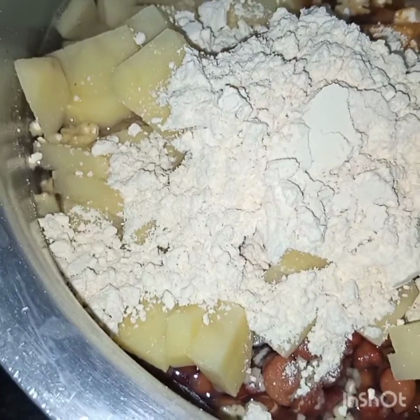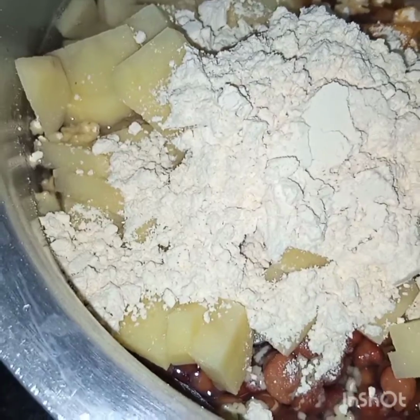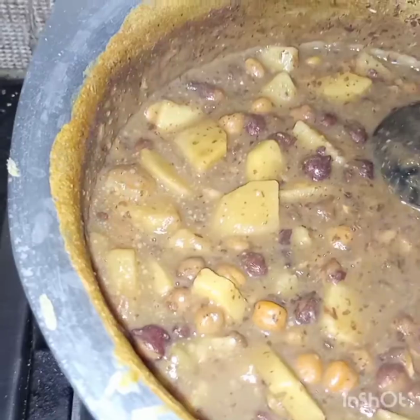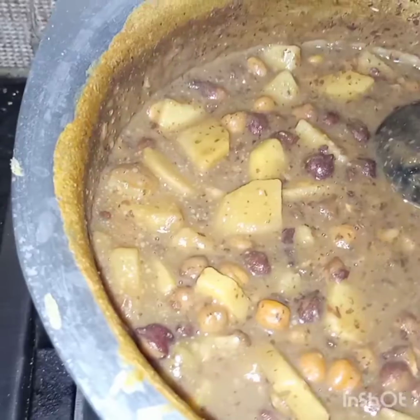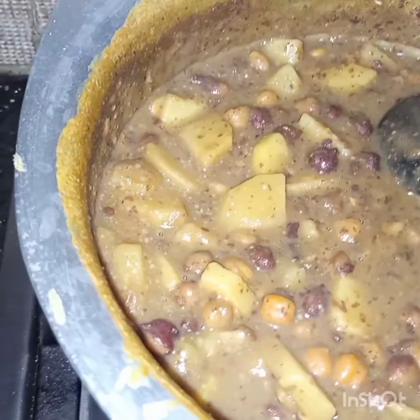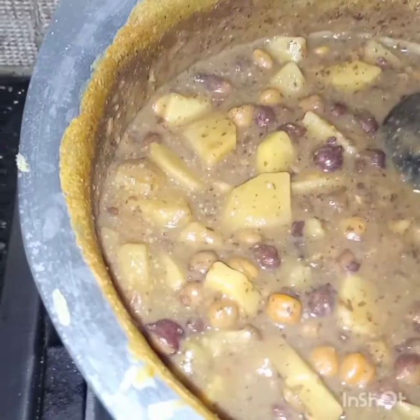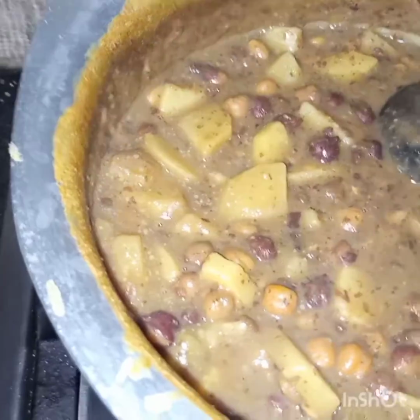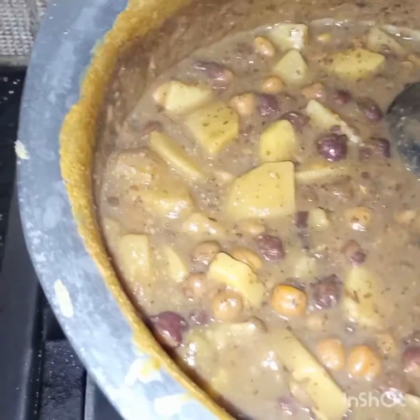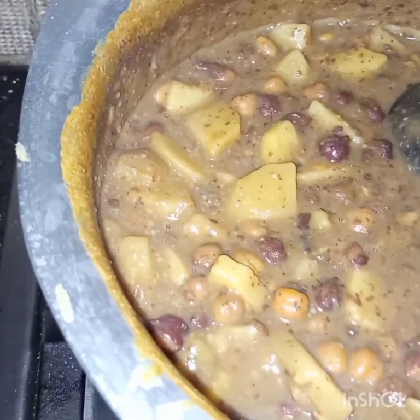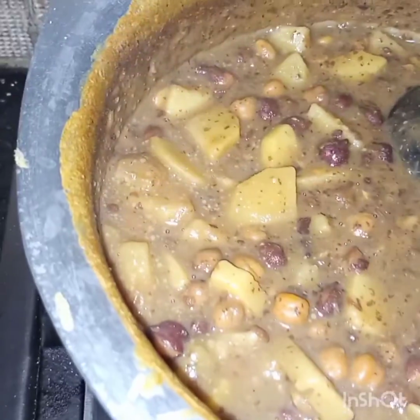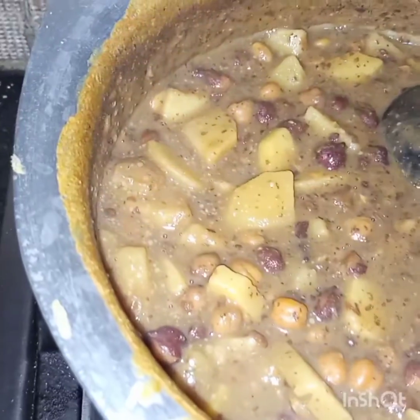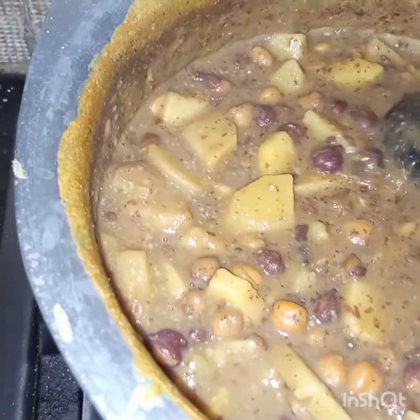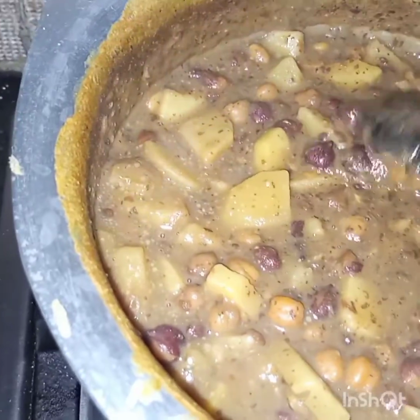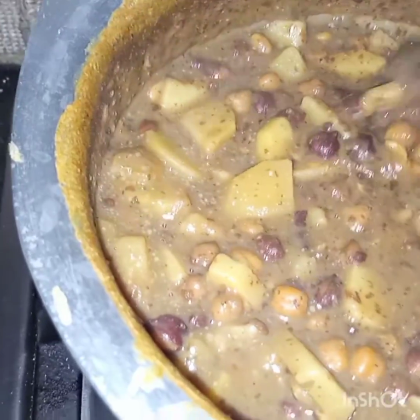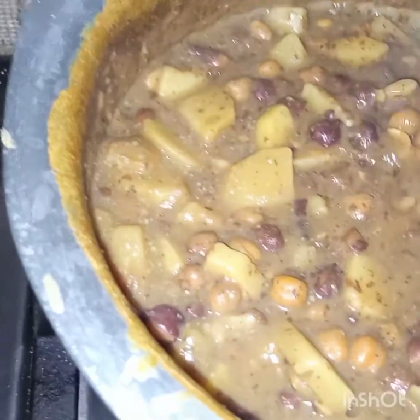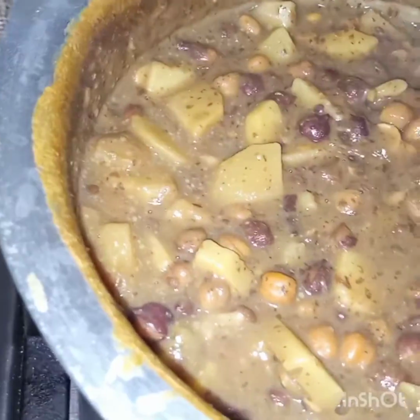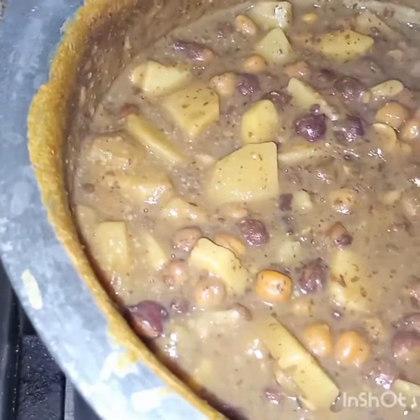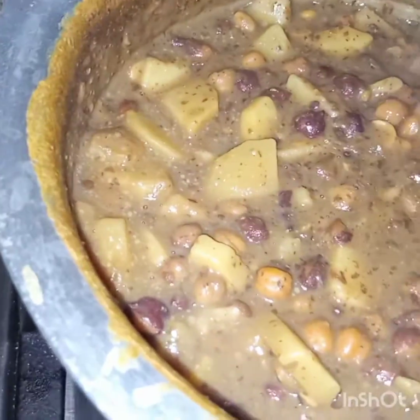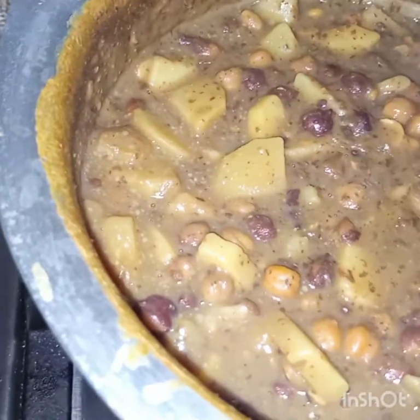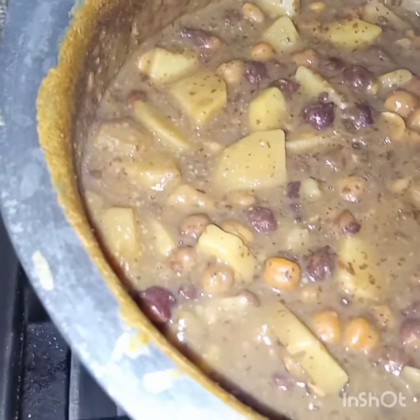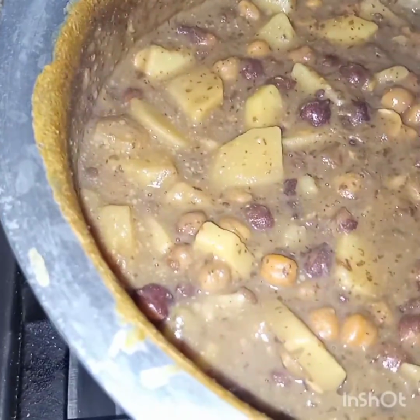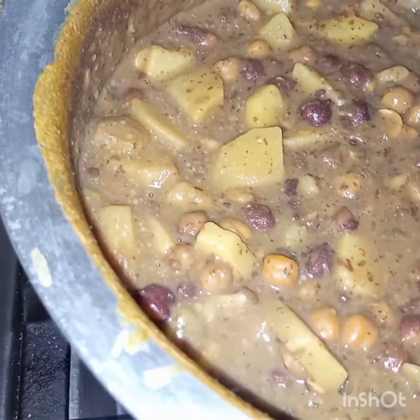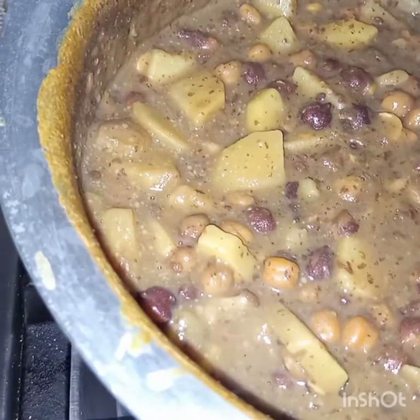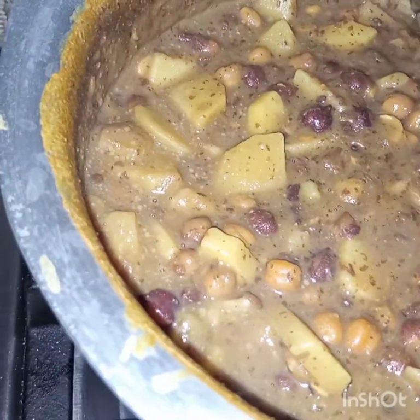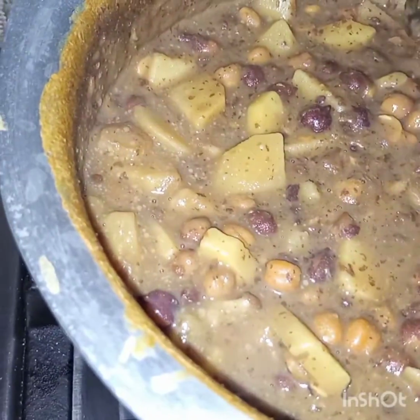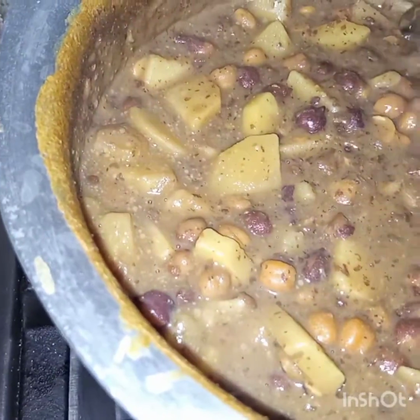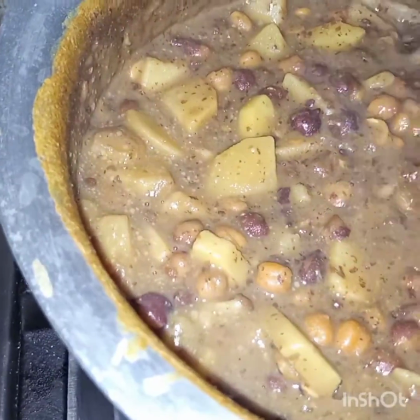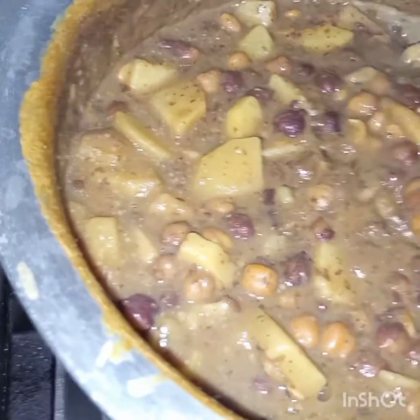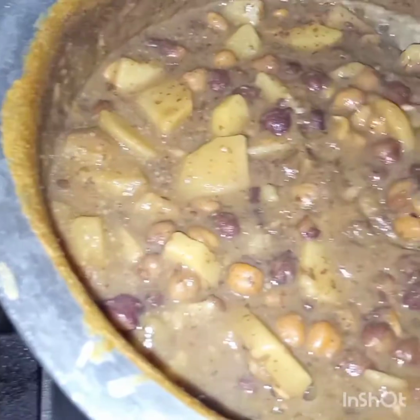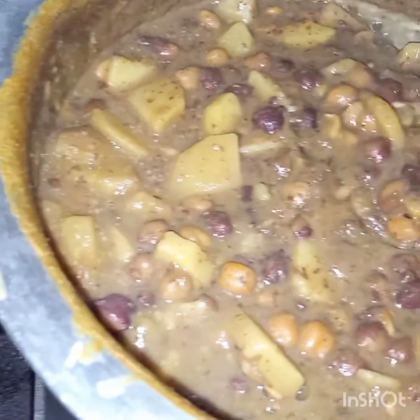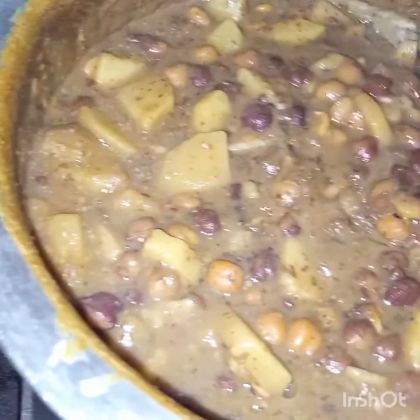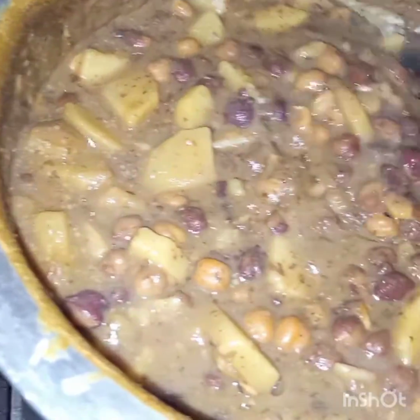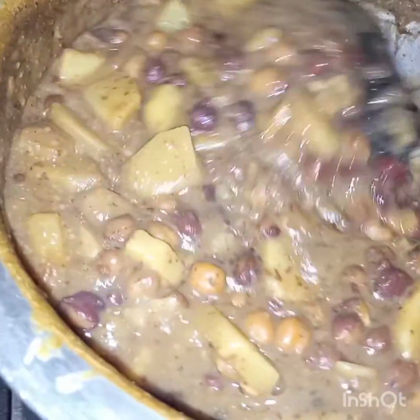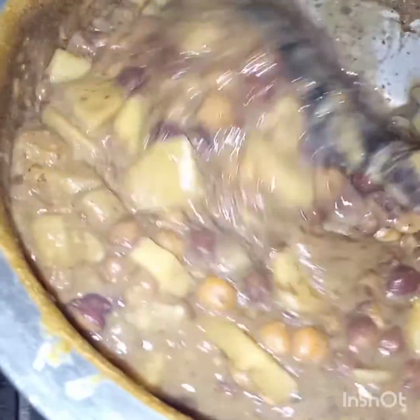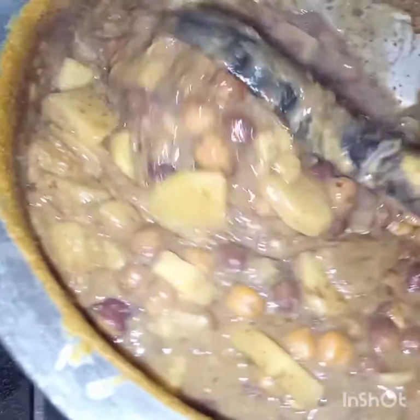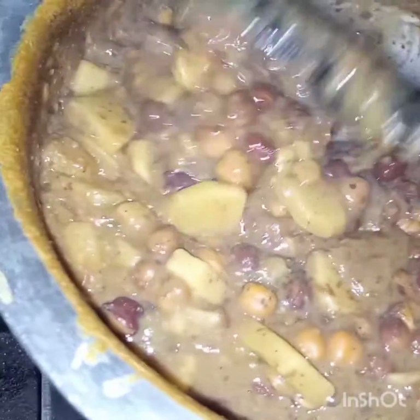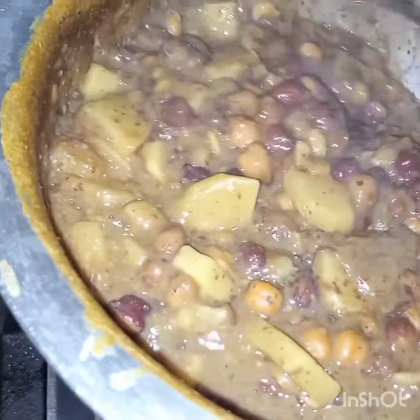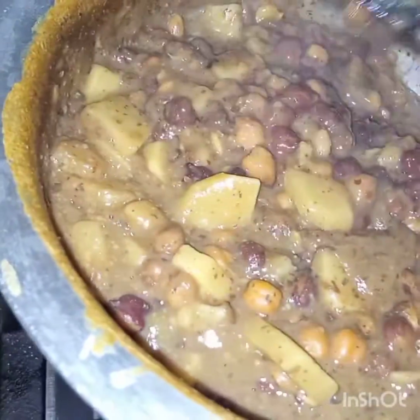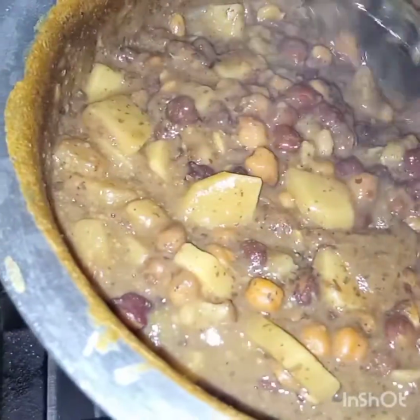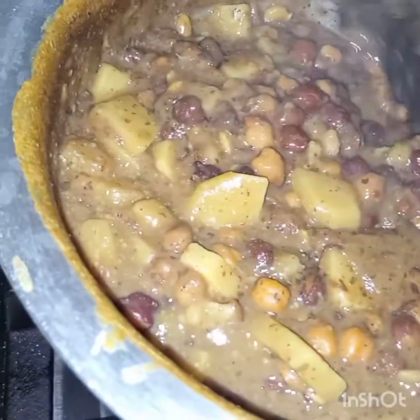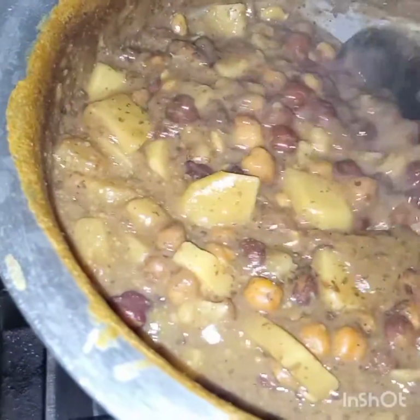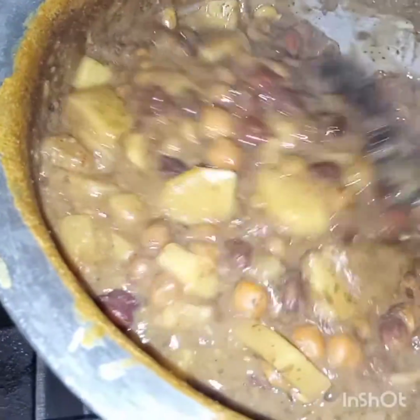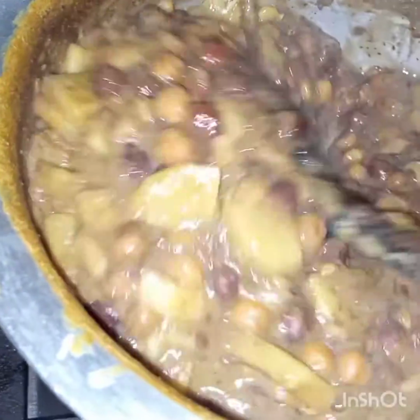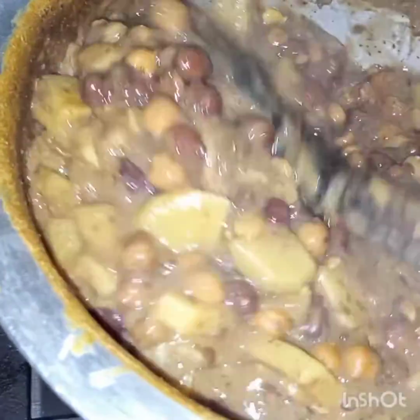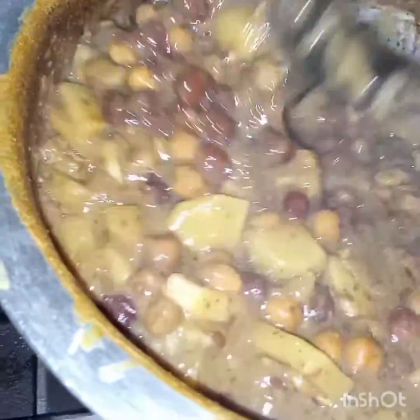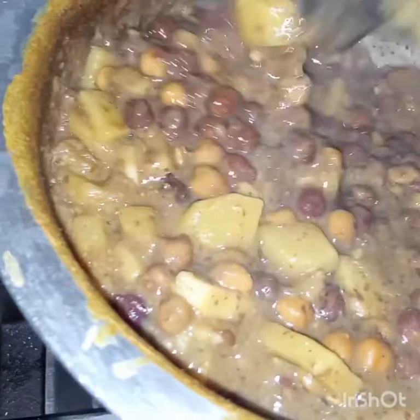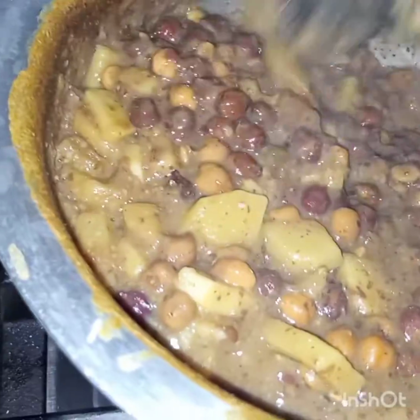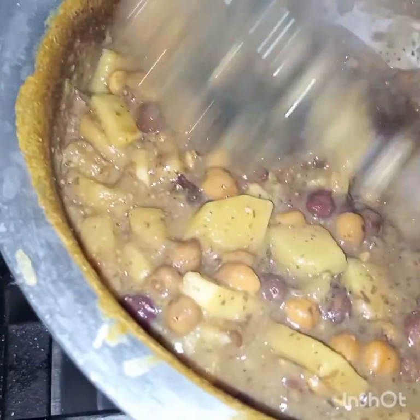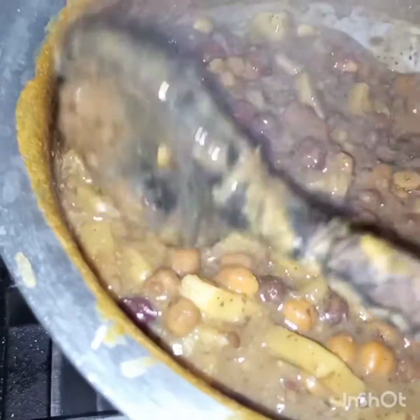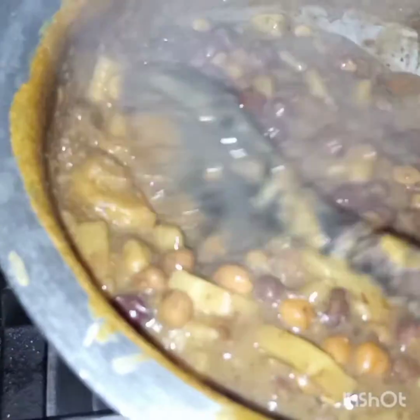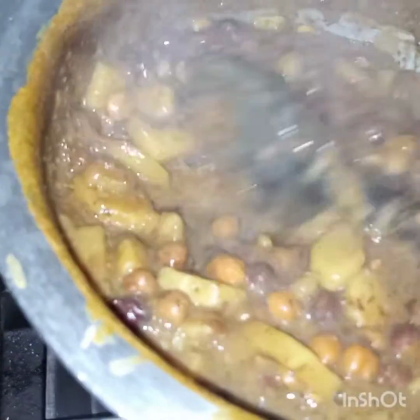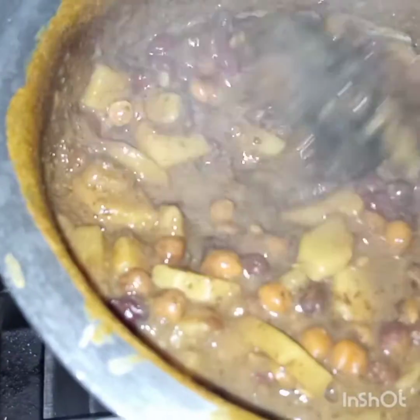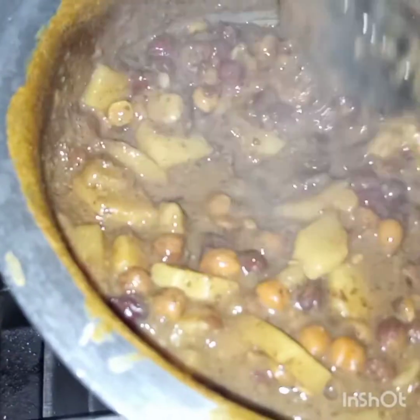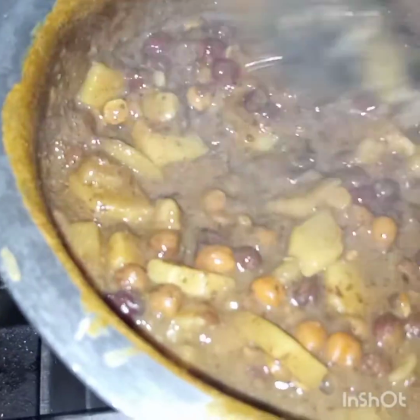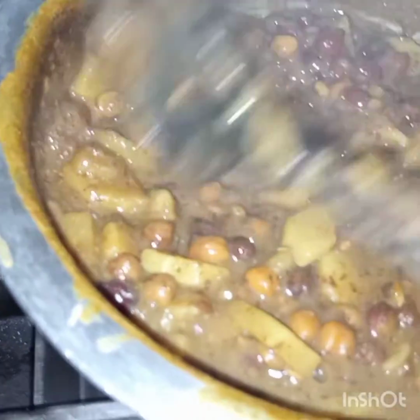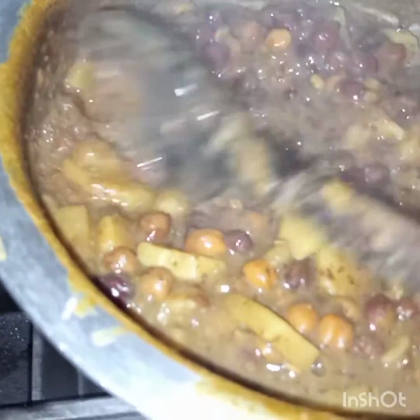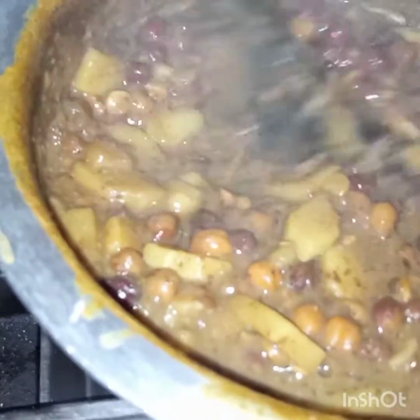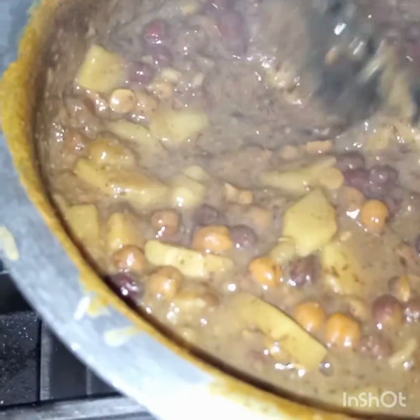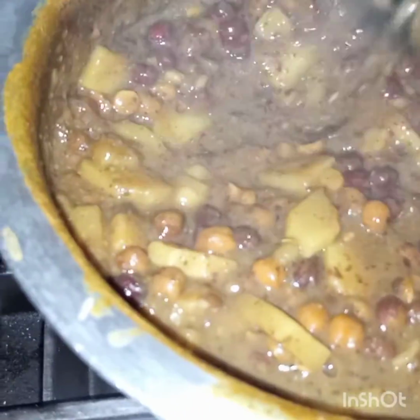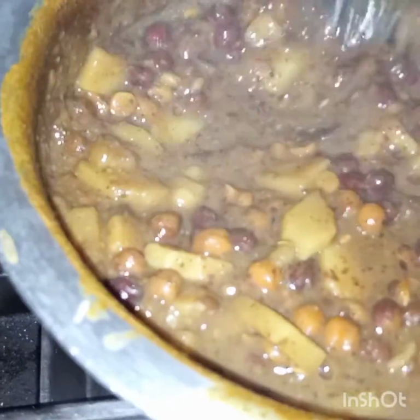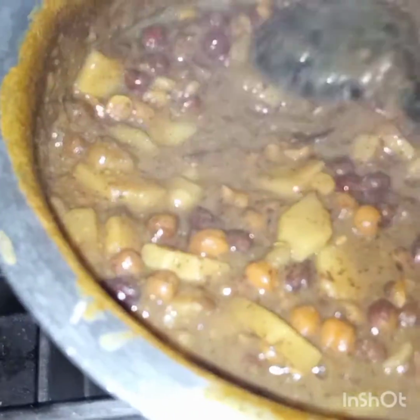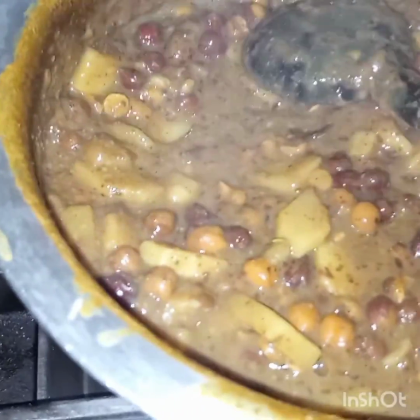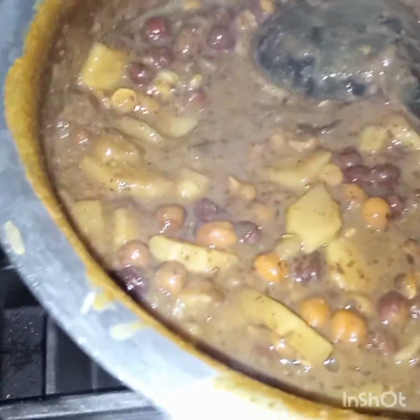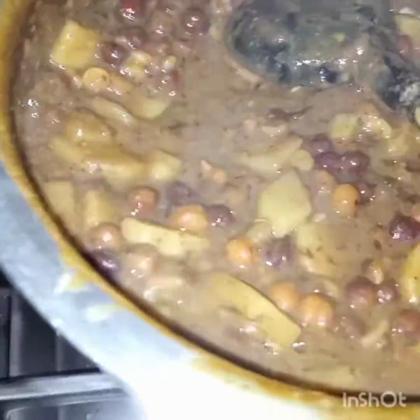Now the chickpeas and potatoes are tender and some gravy is left. This is thickened.